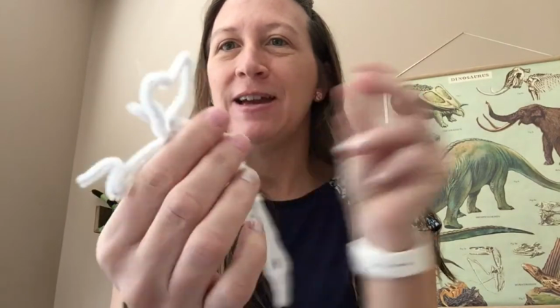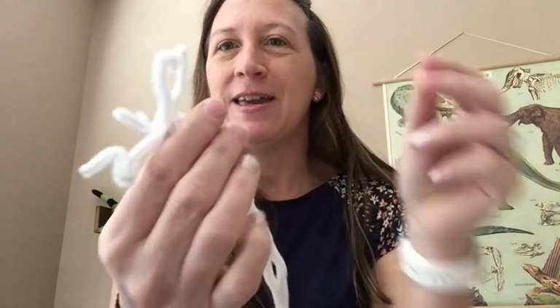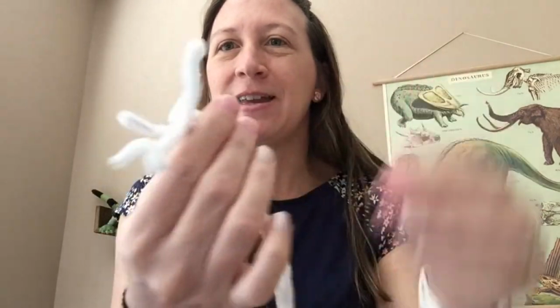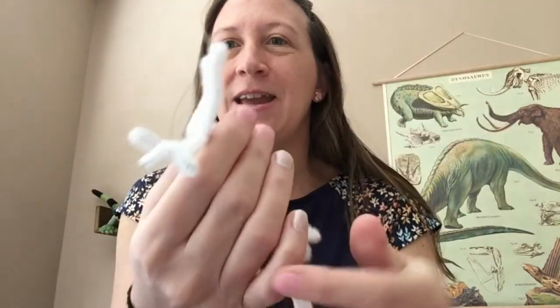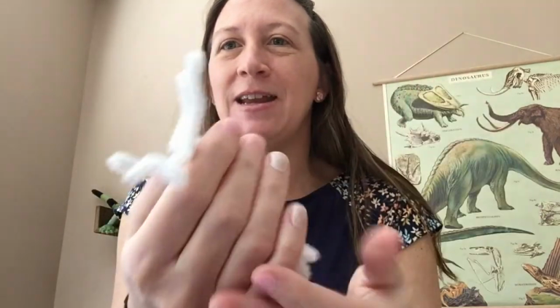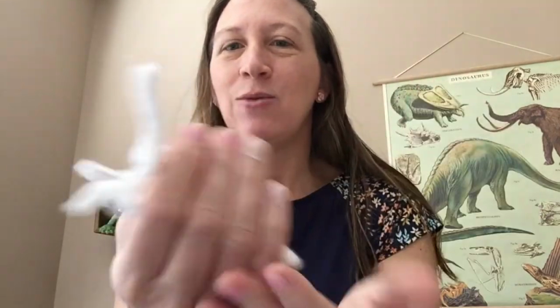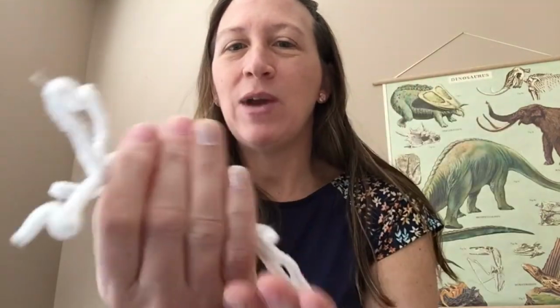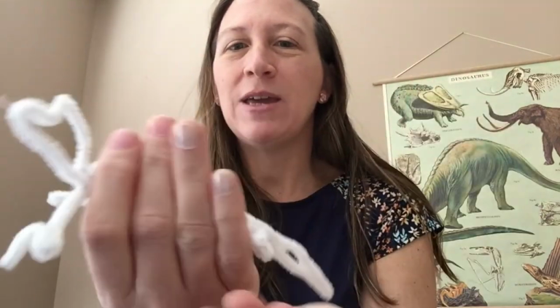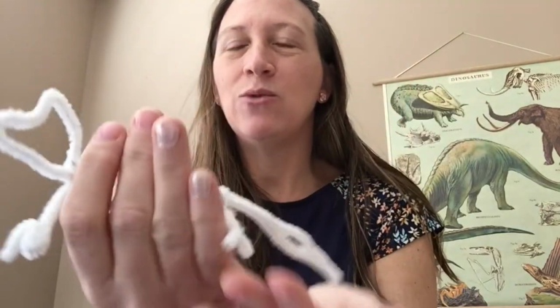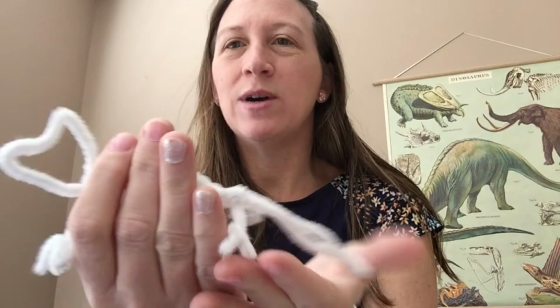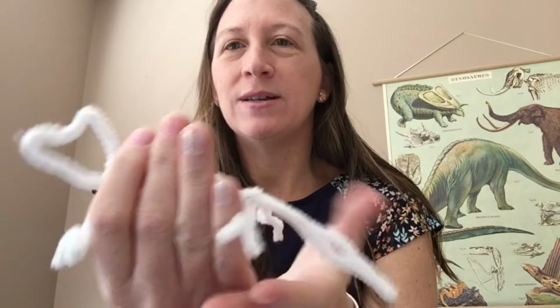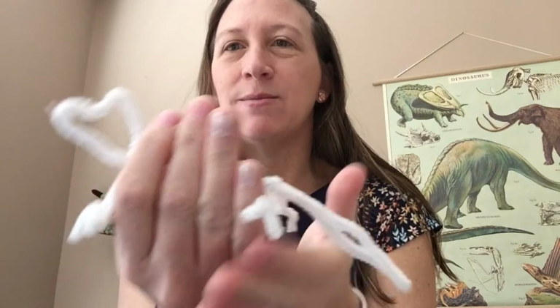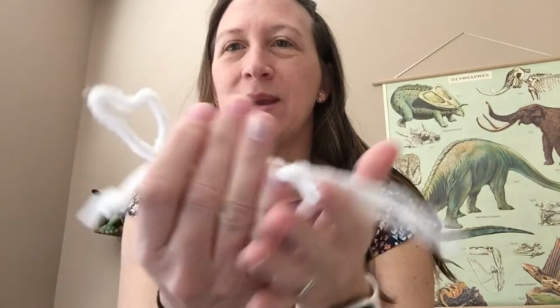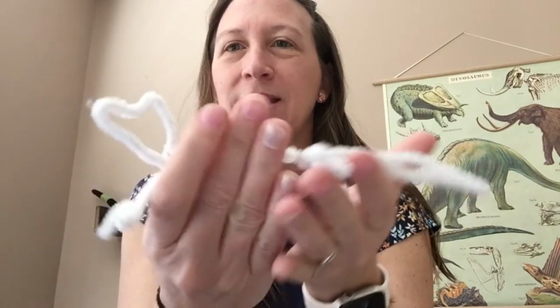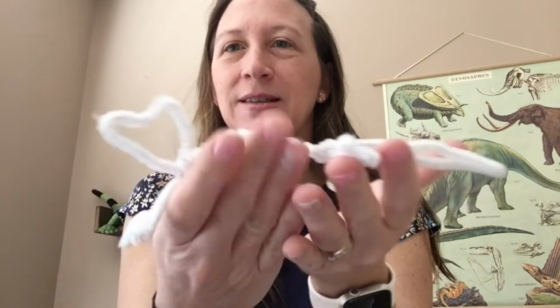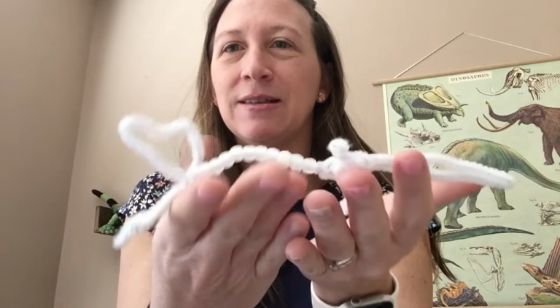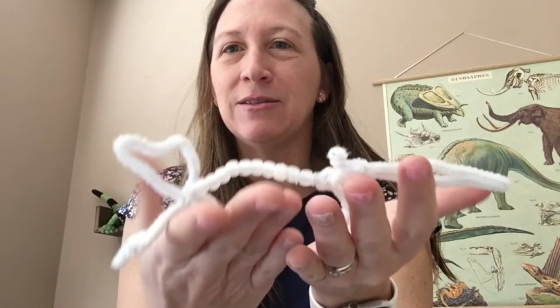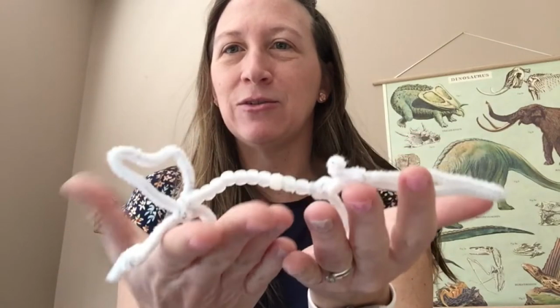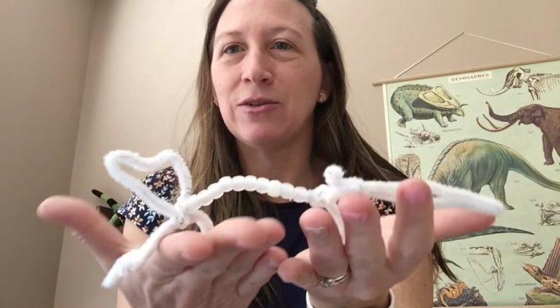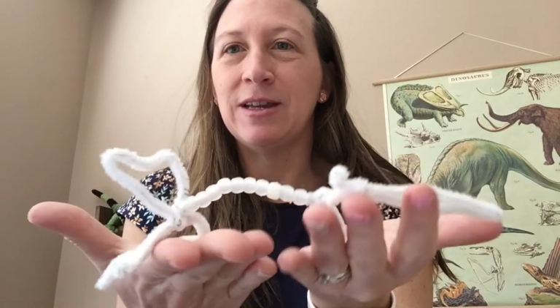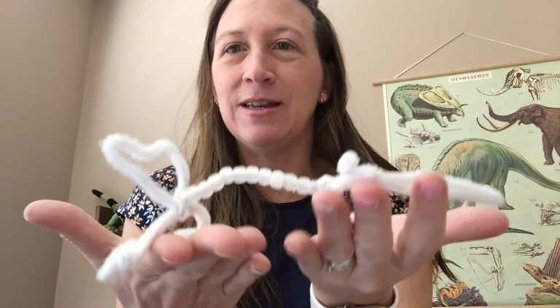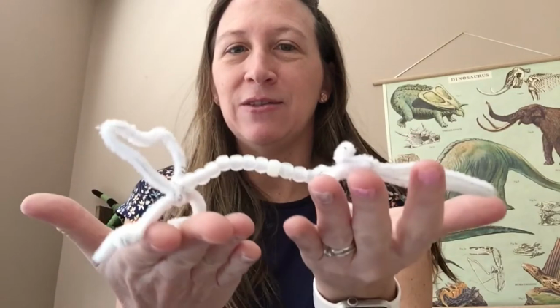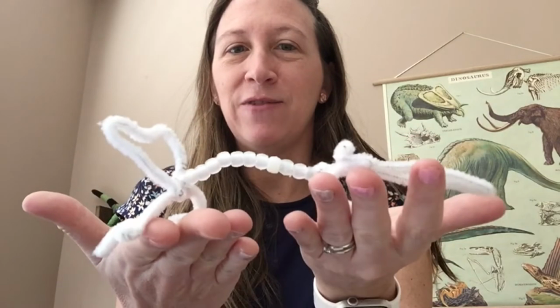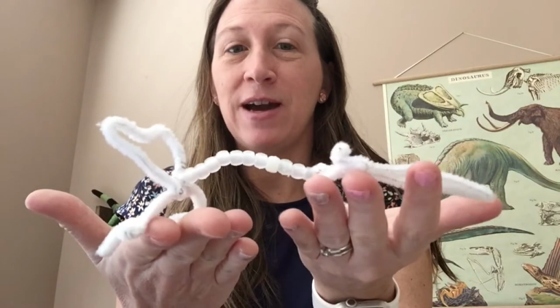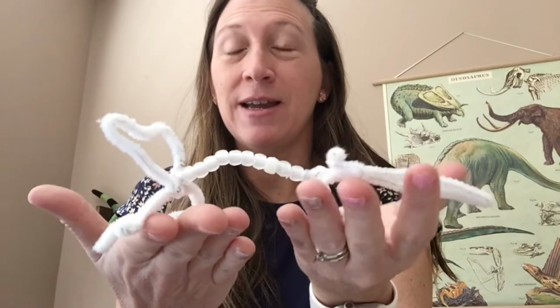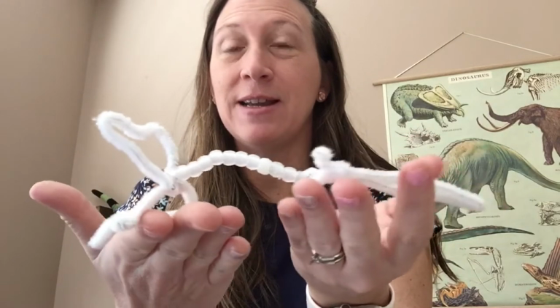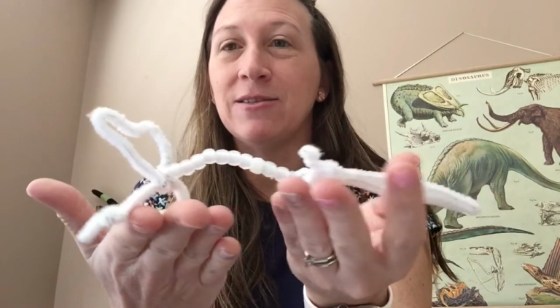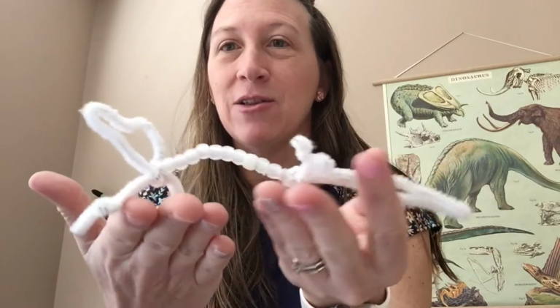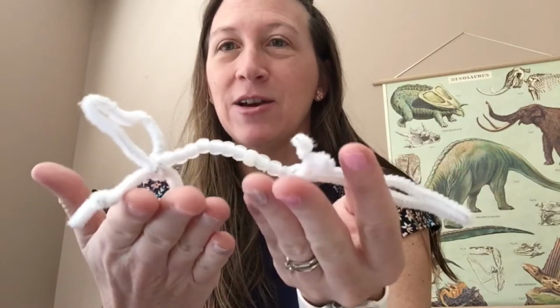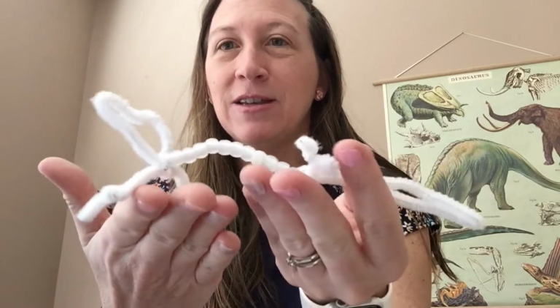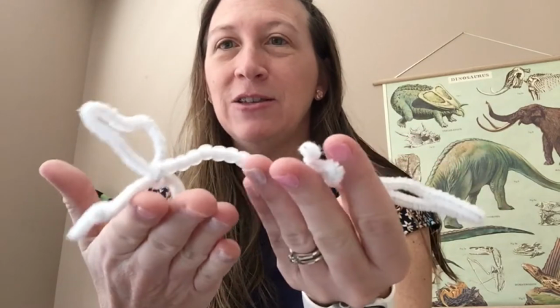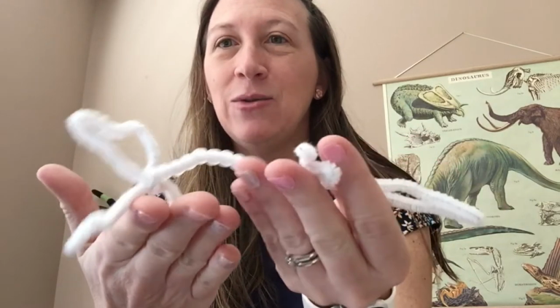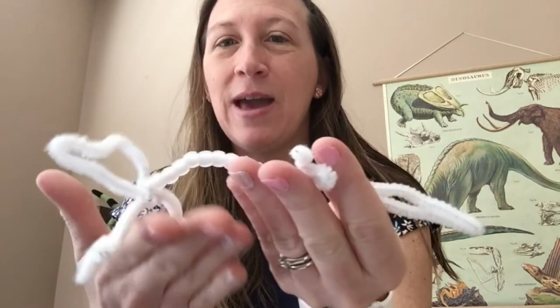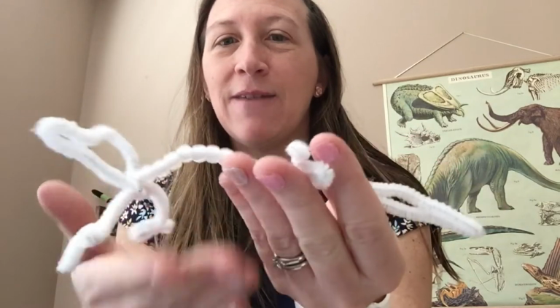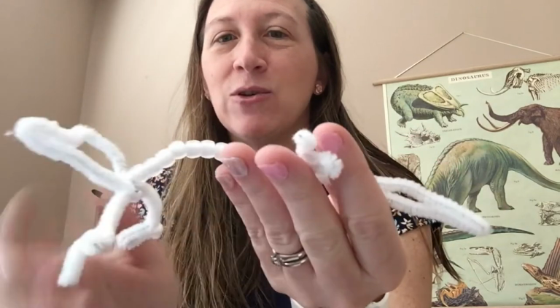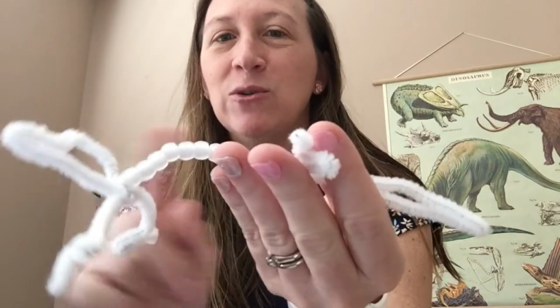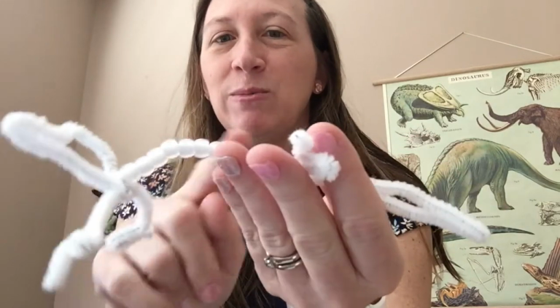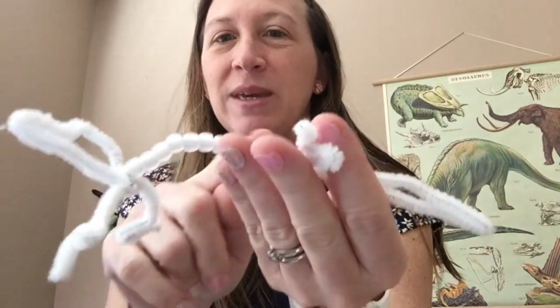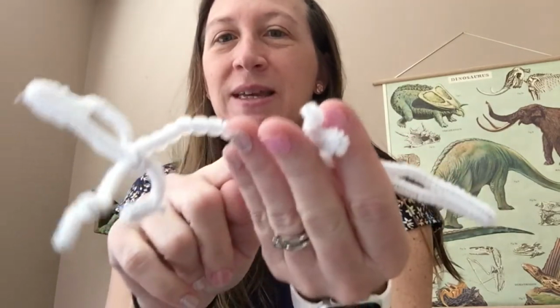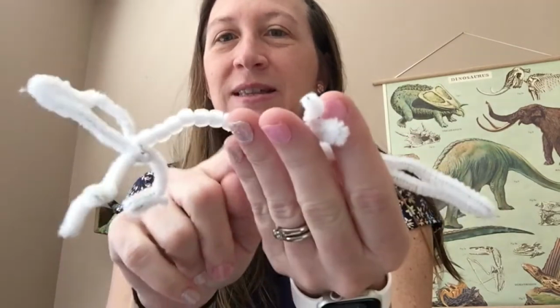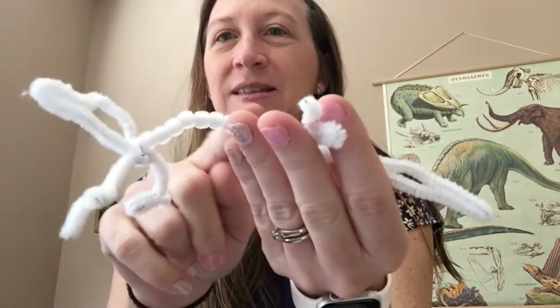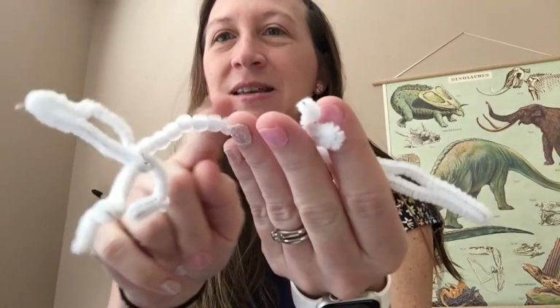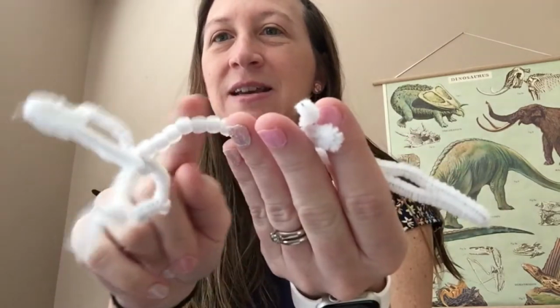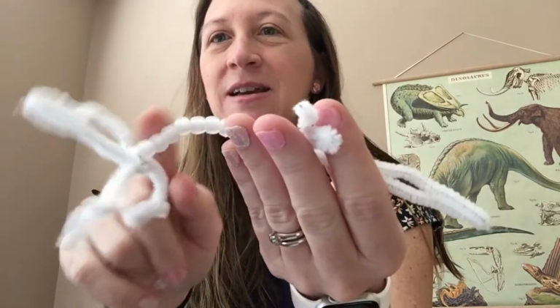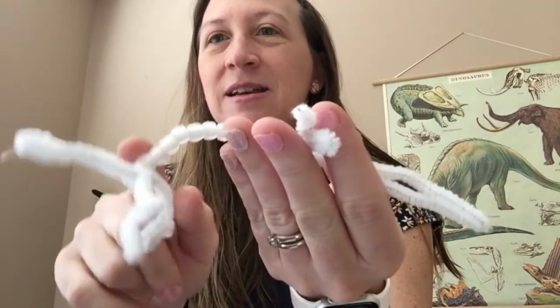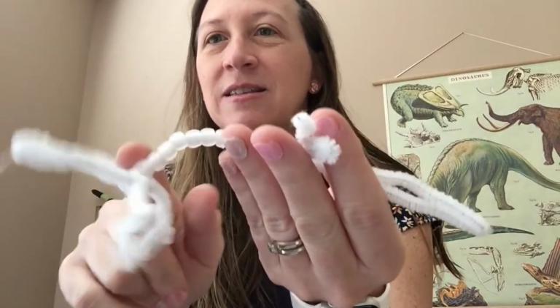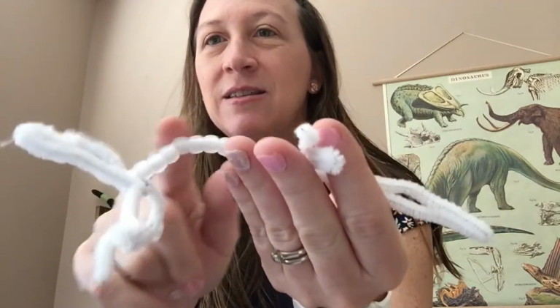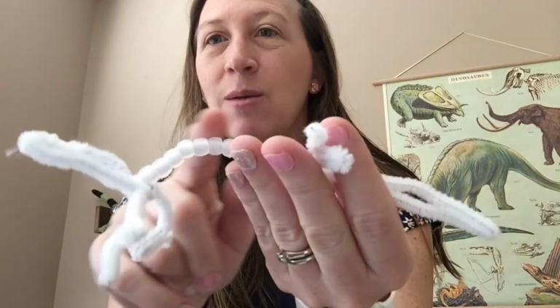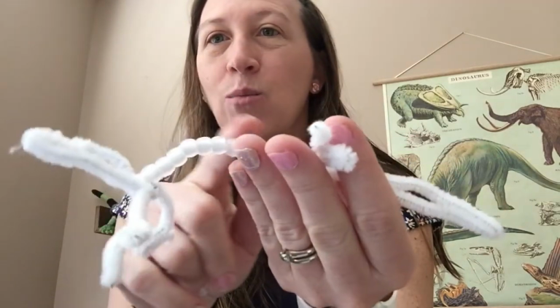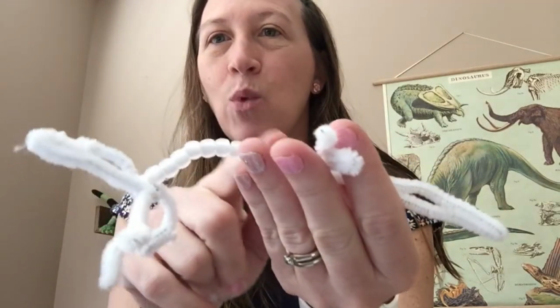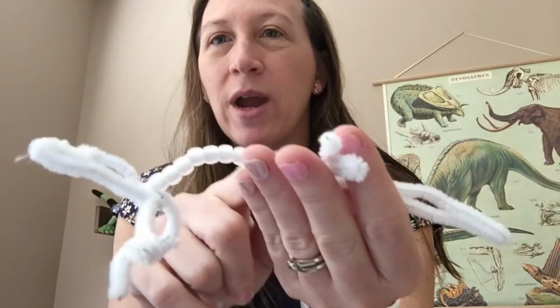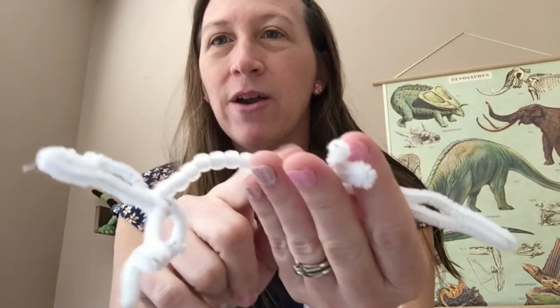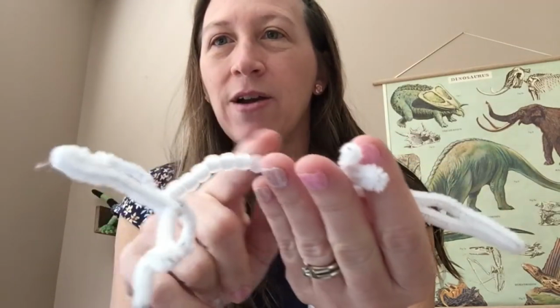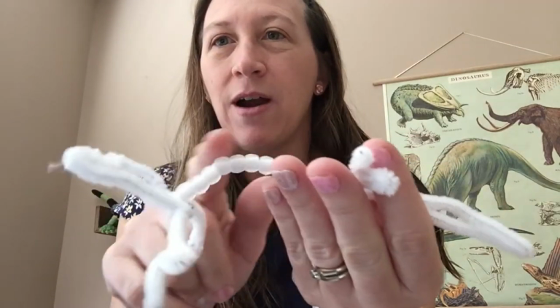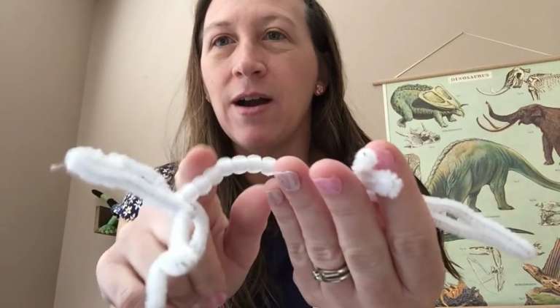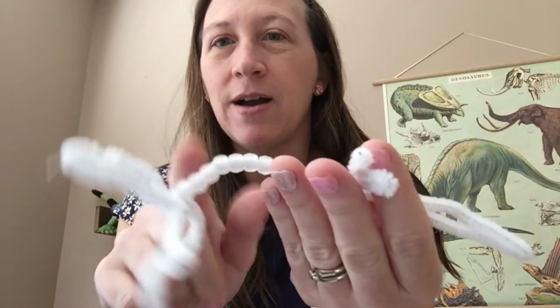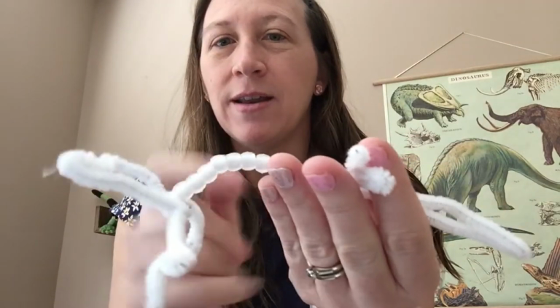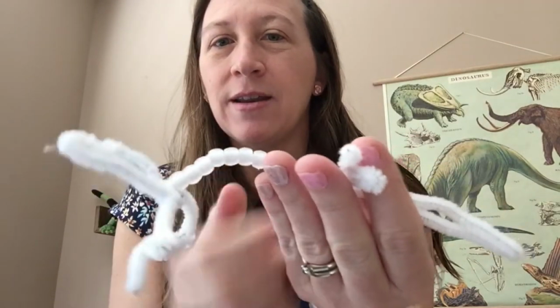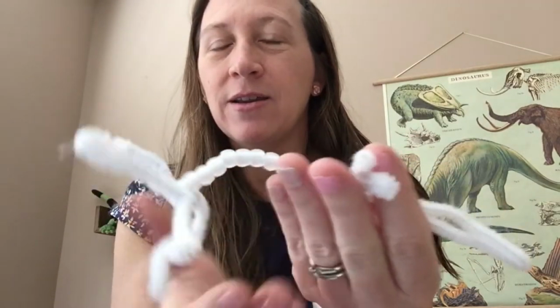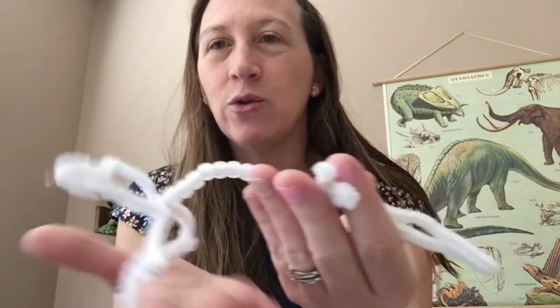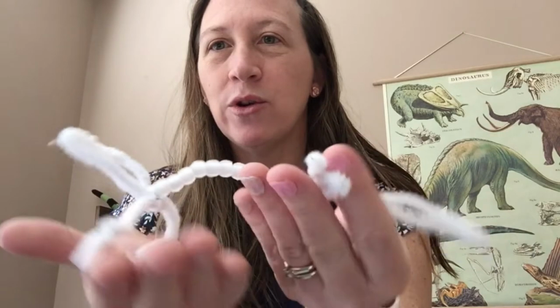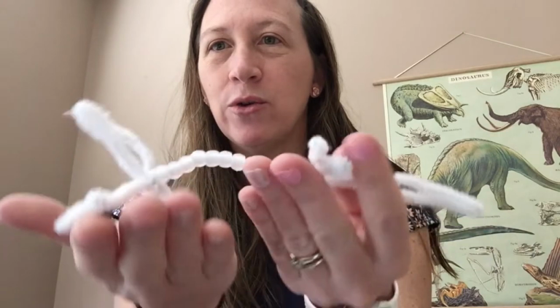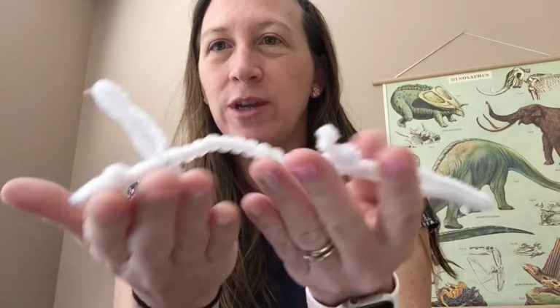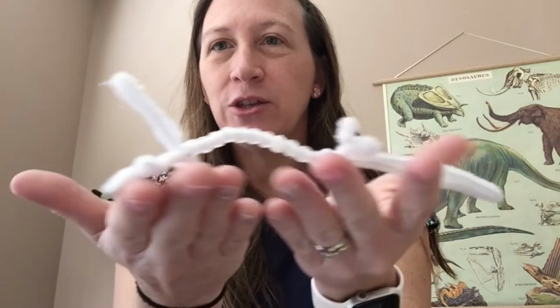Any way you want to make this lizard is fine, as long as you have those beads somewhere on your creature.